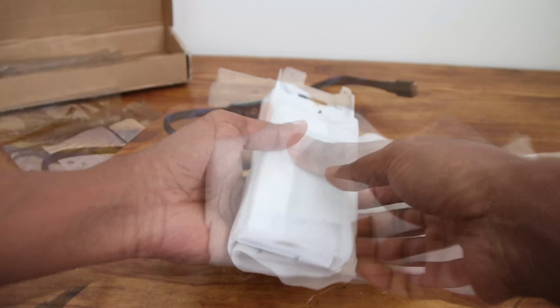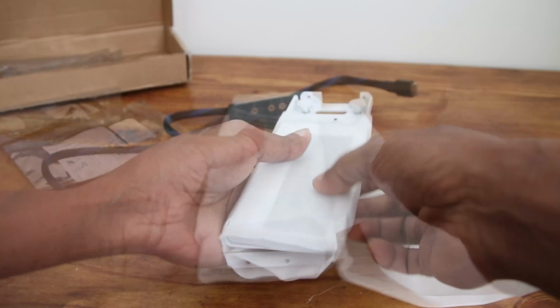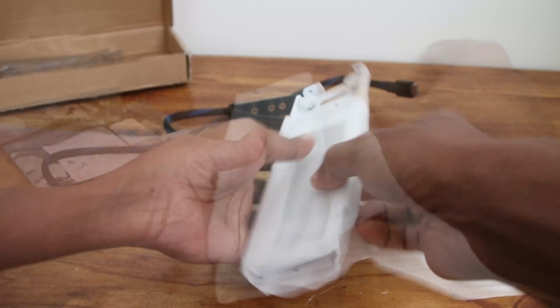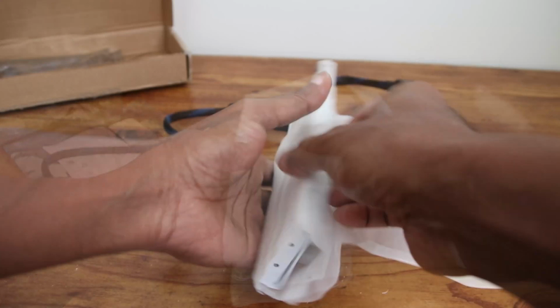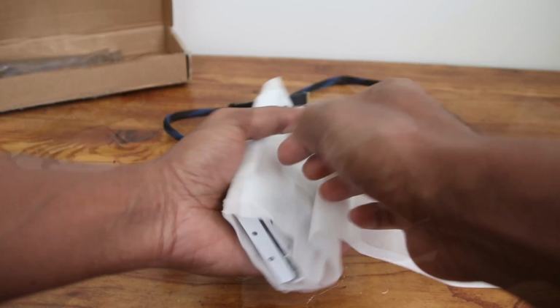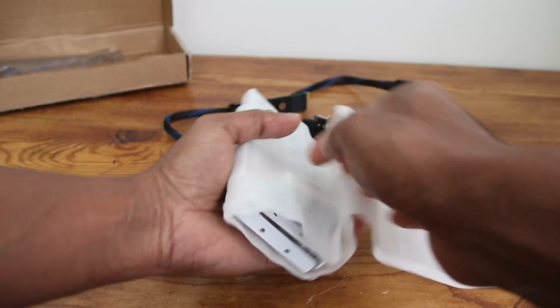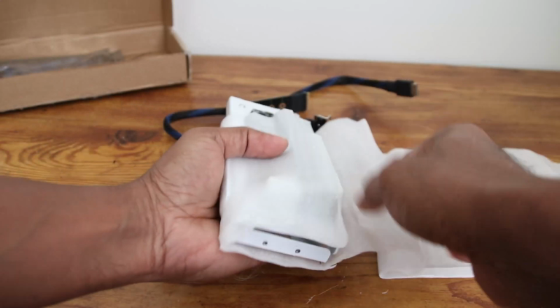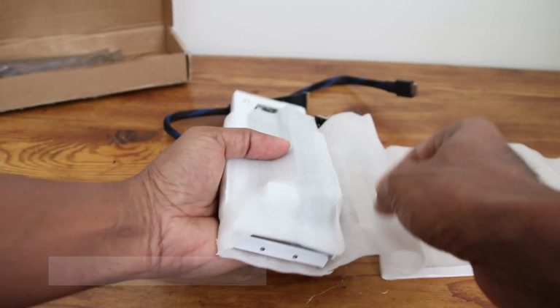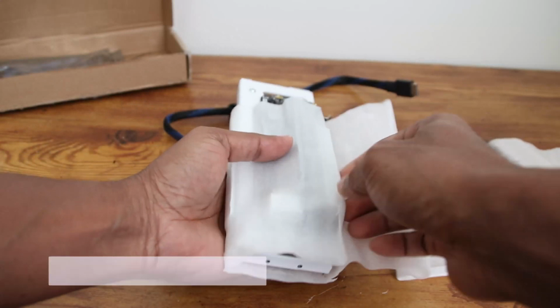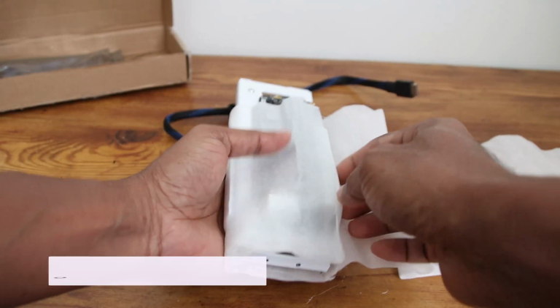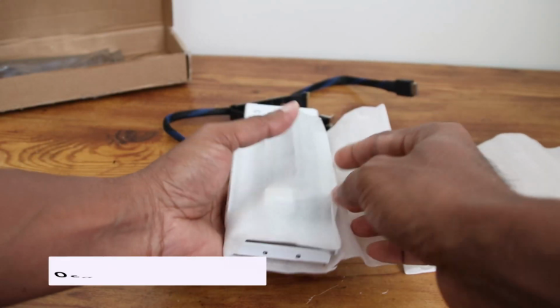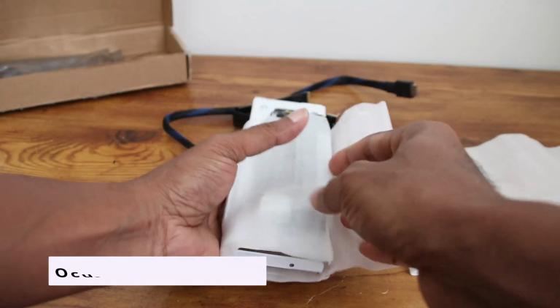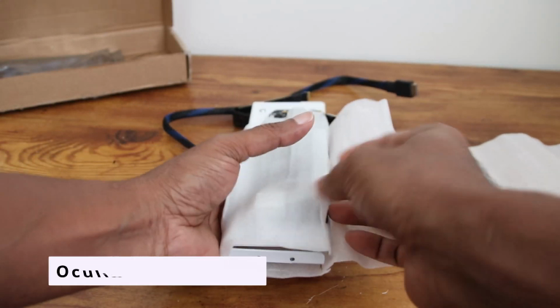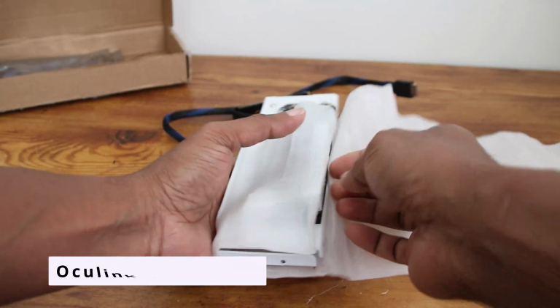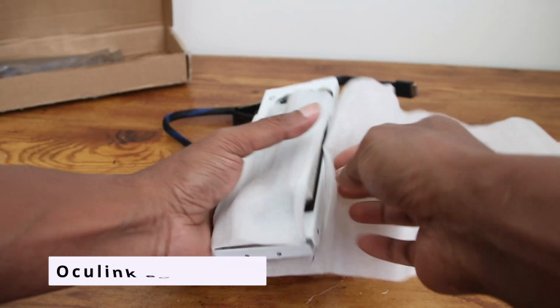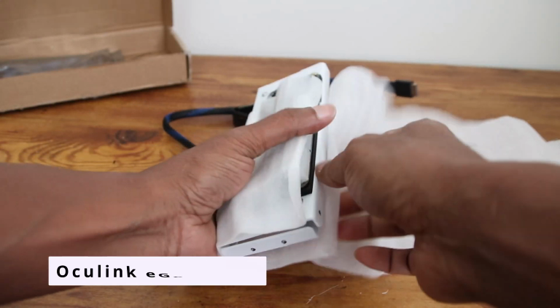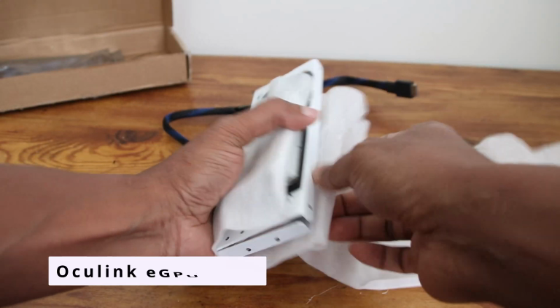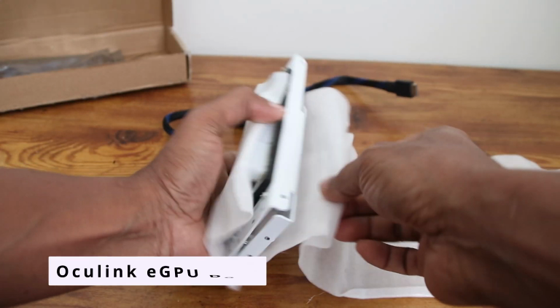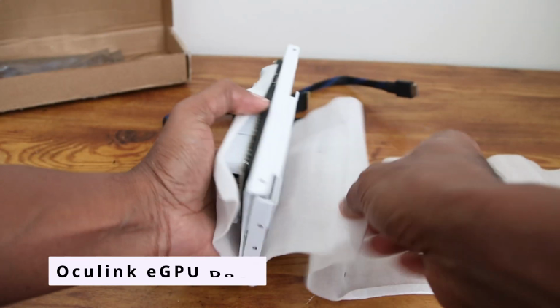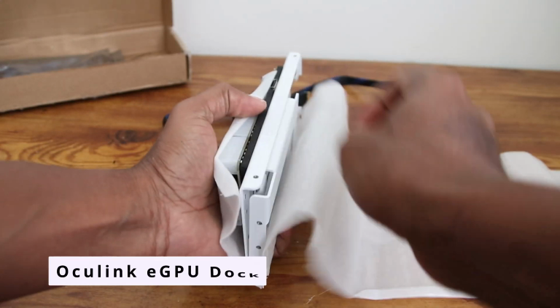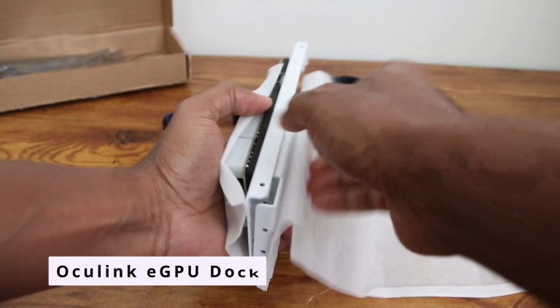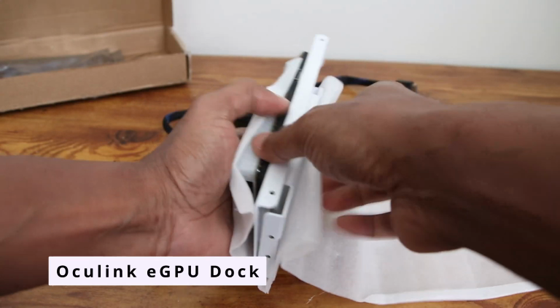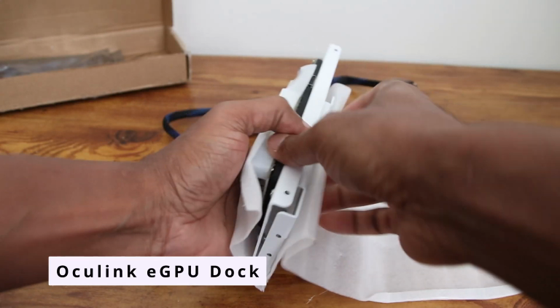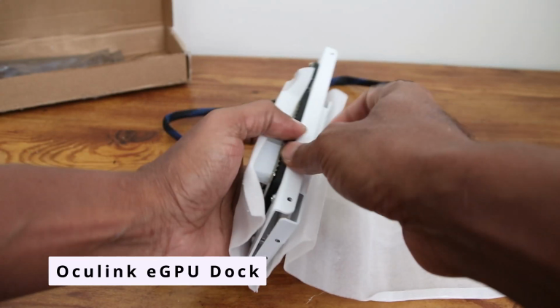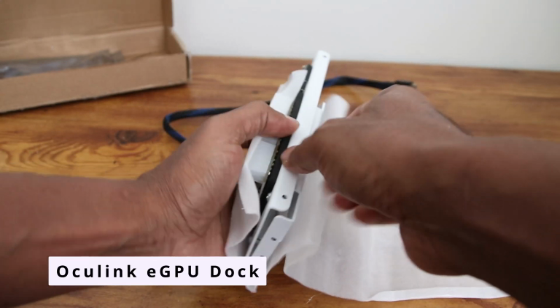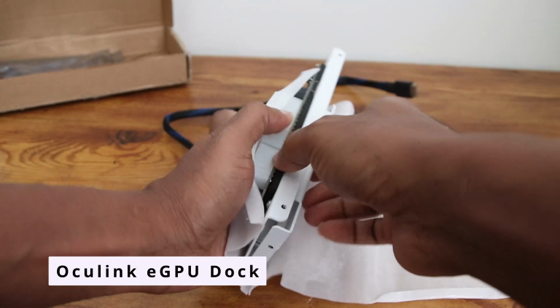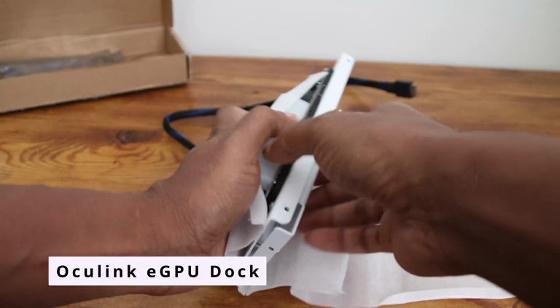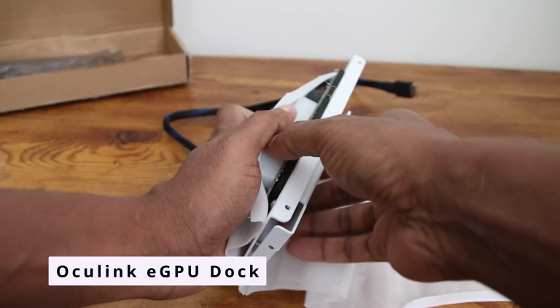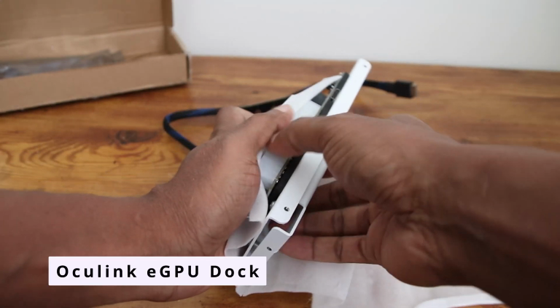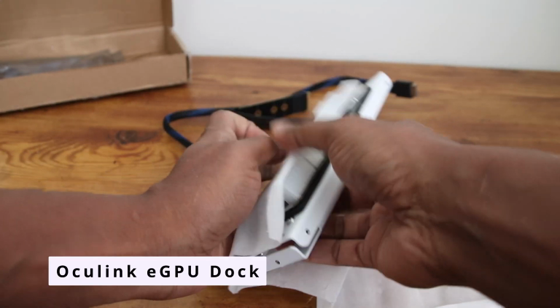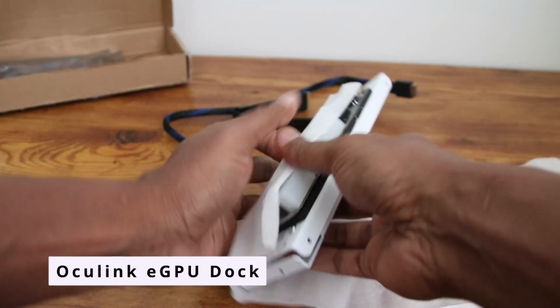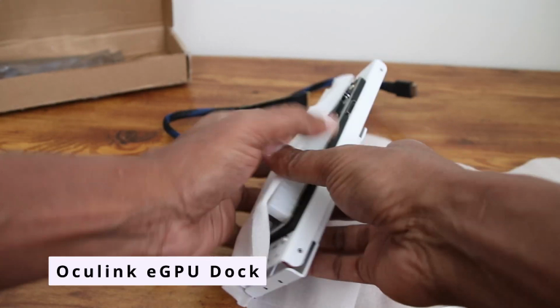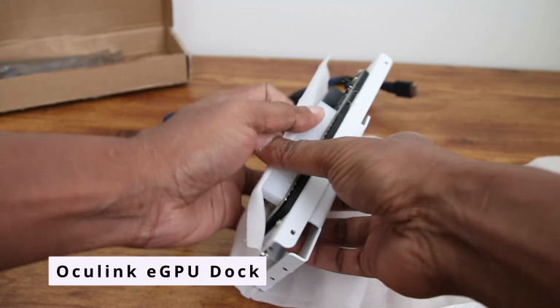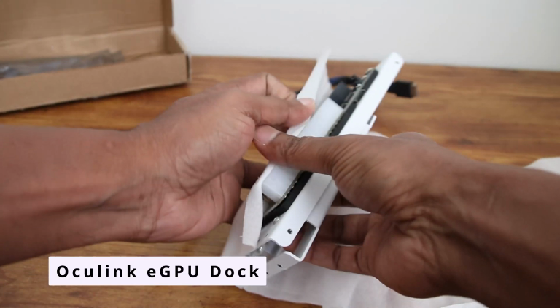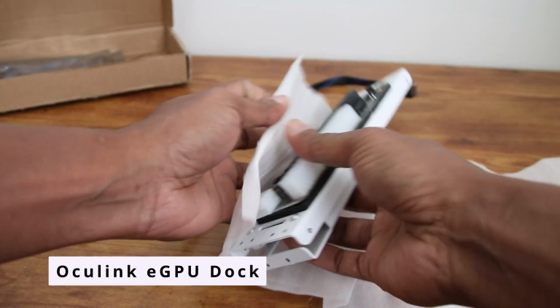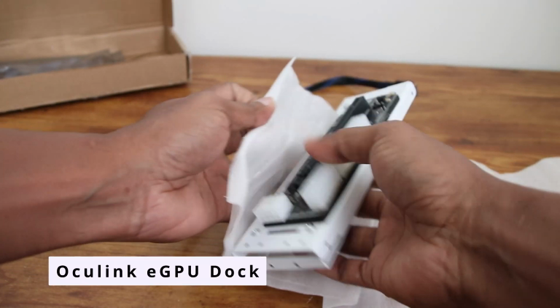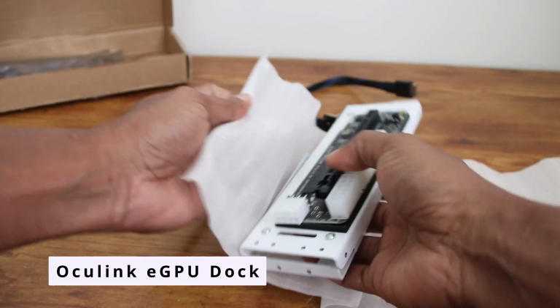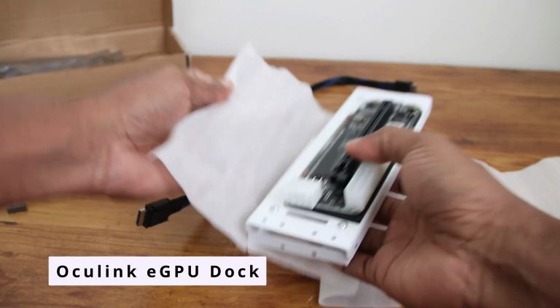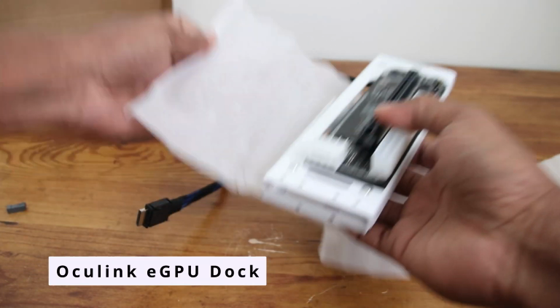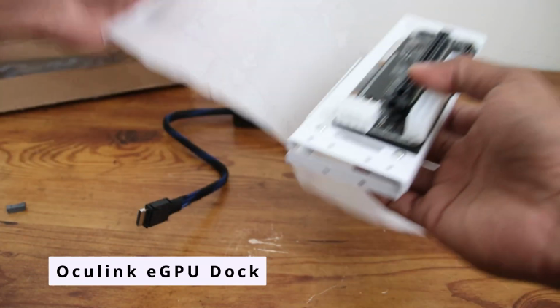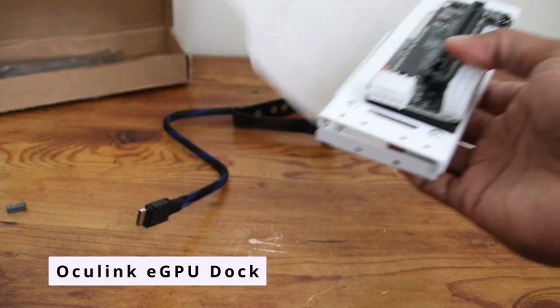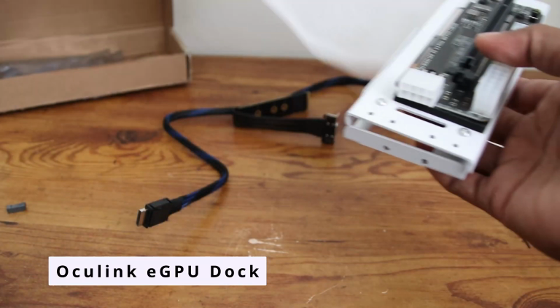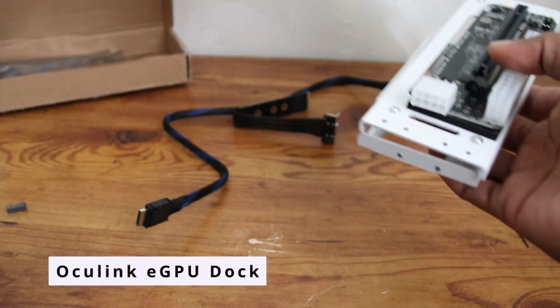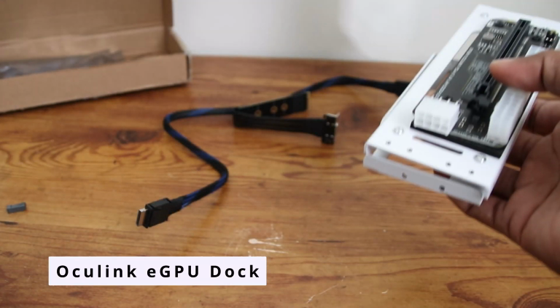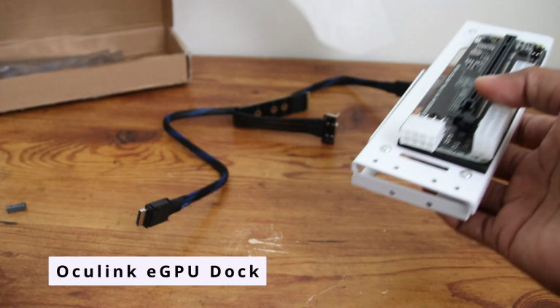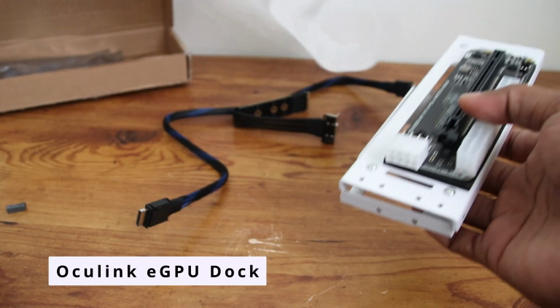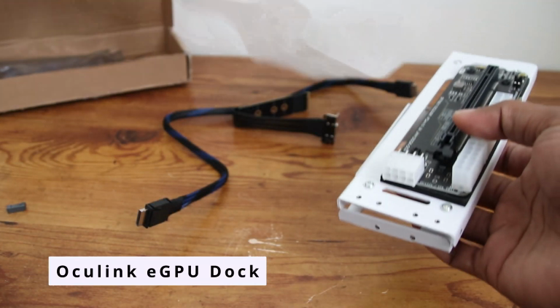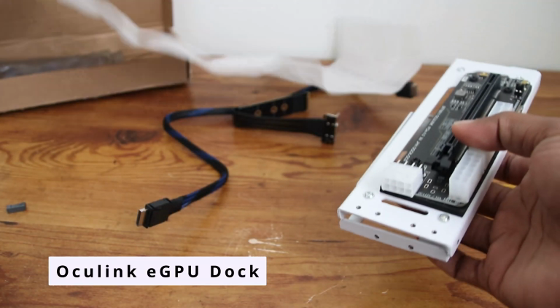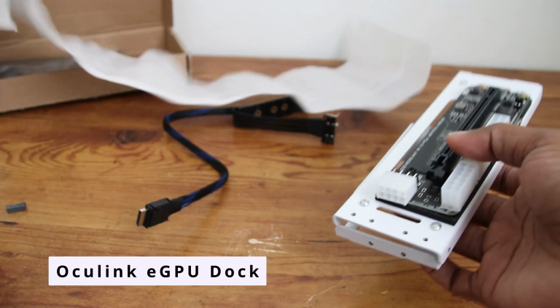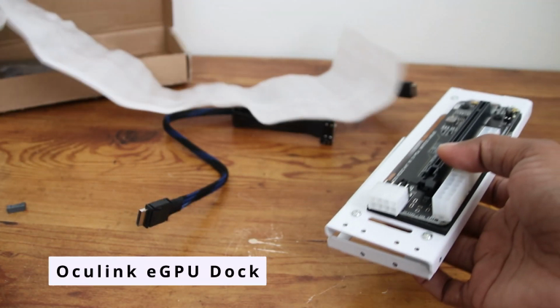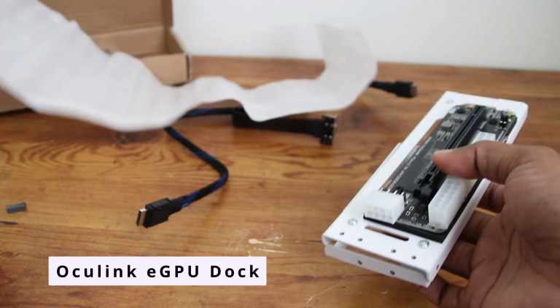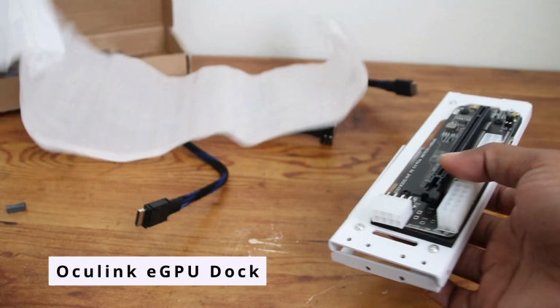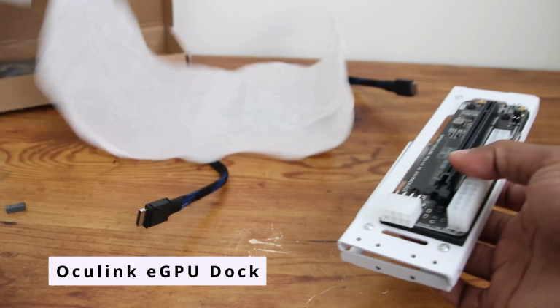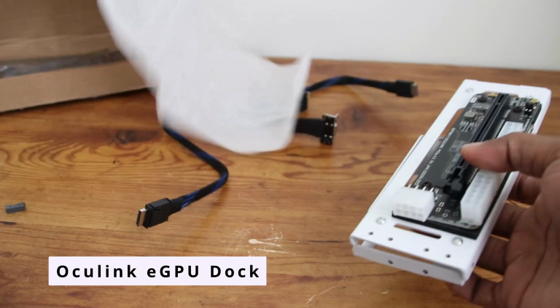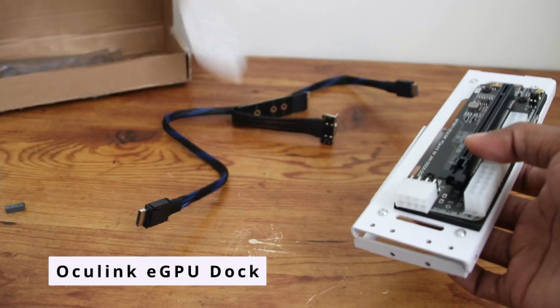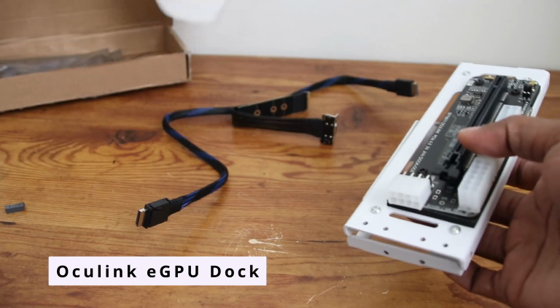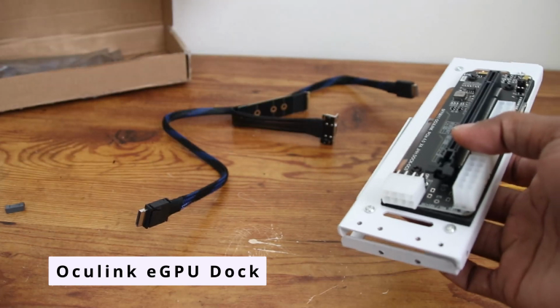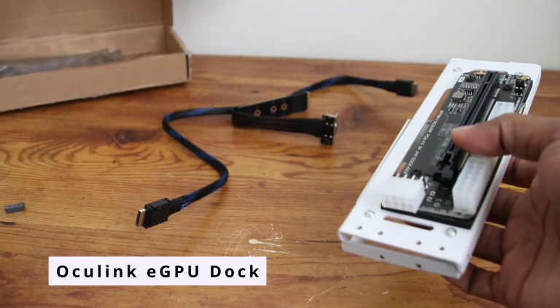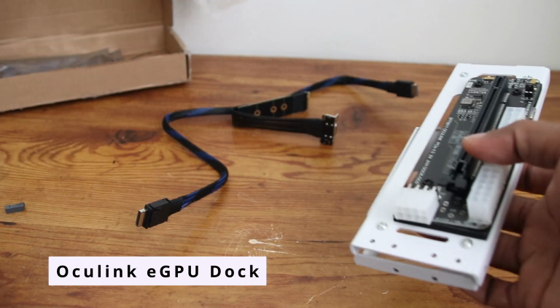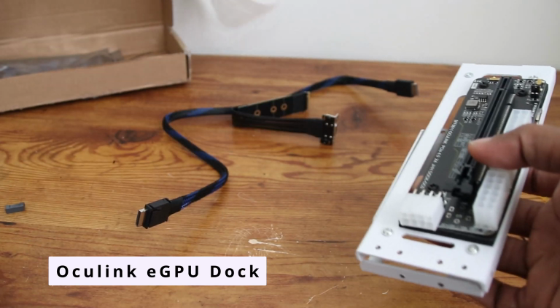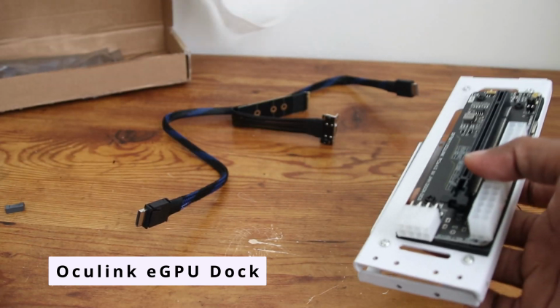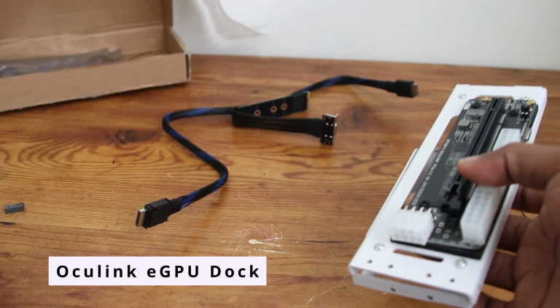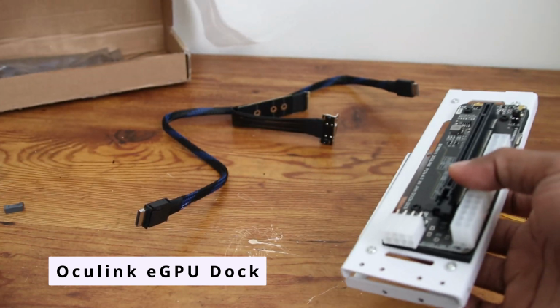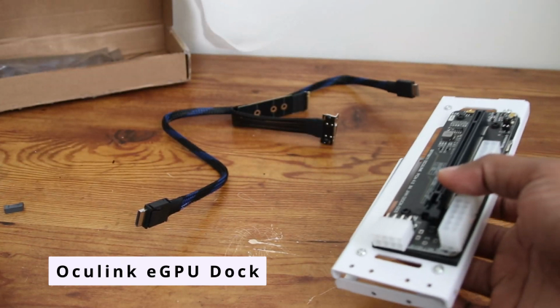Finally, we have the Oculink Bracket Adapter and eGPU Dock, which is used to secure the desktop GPU in place.